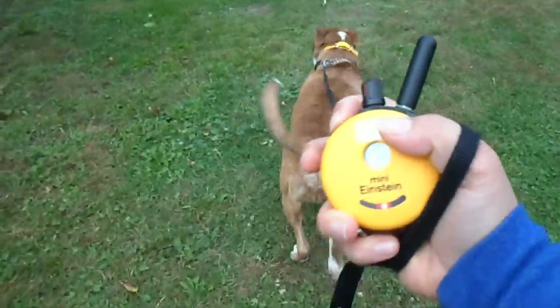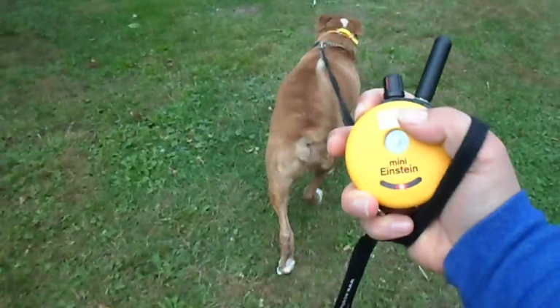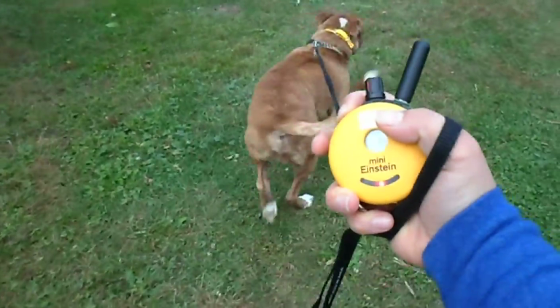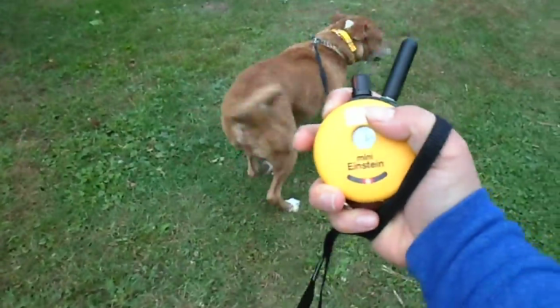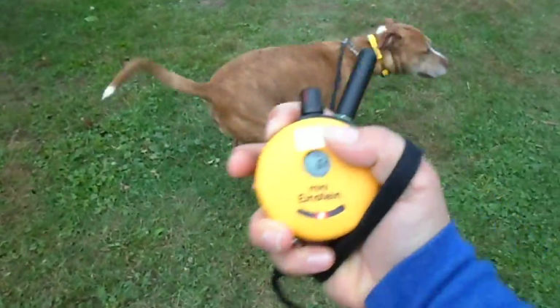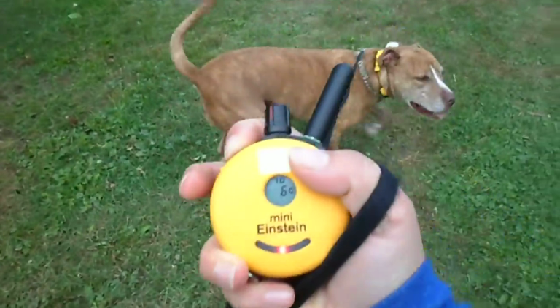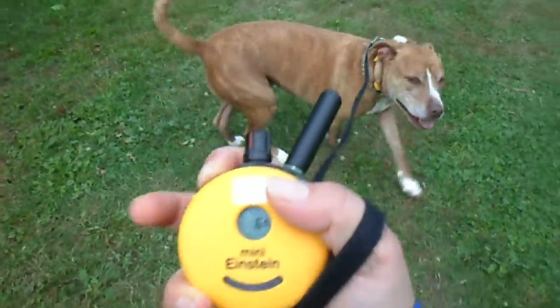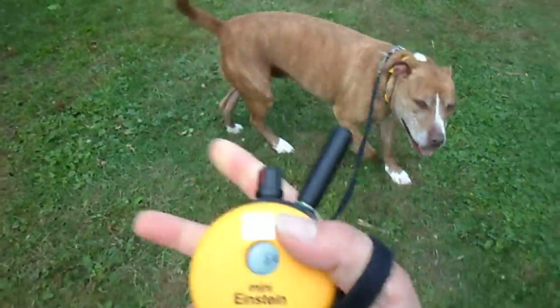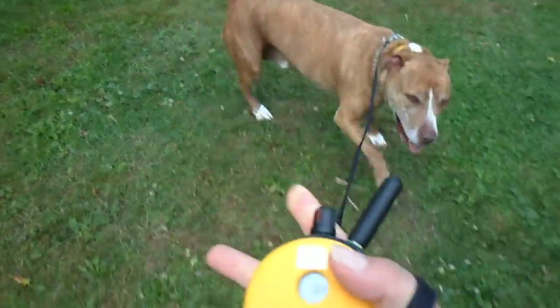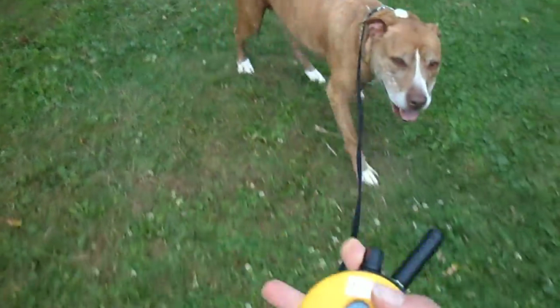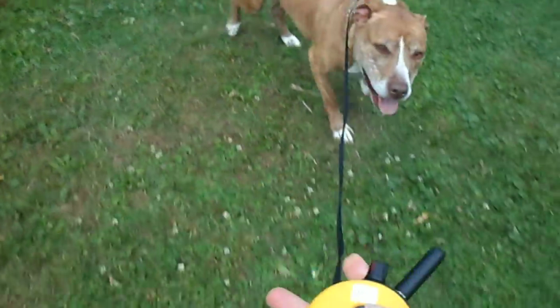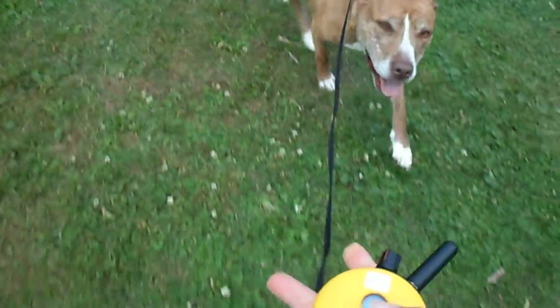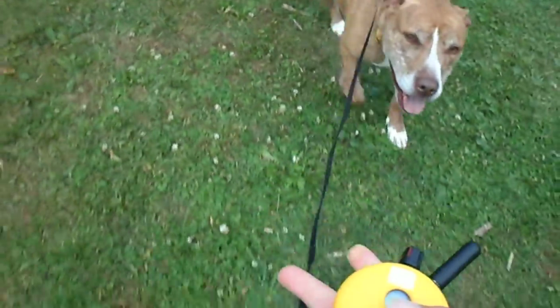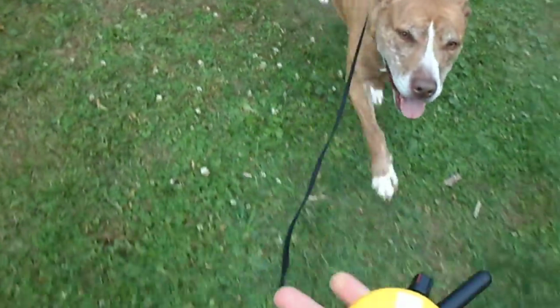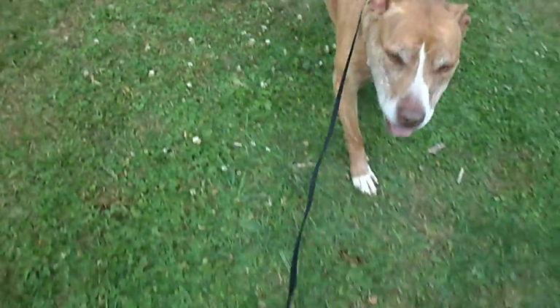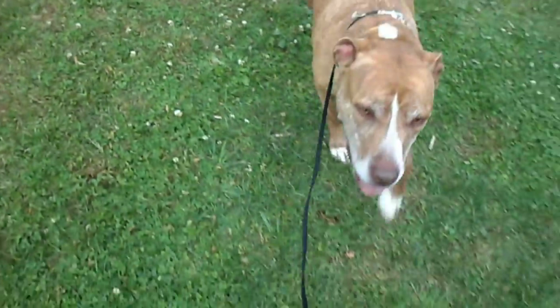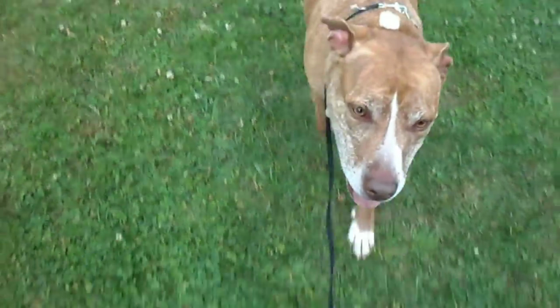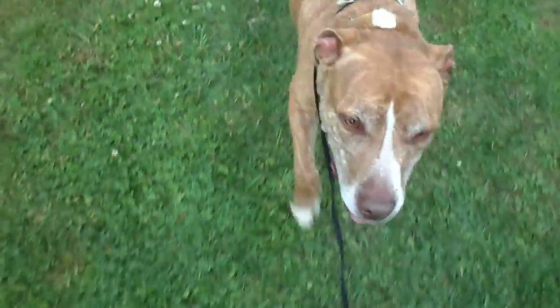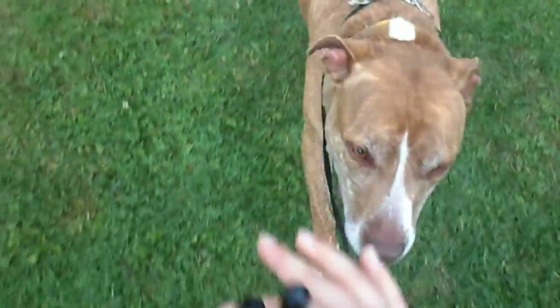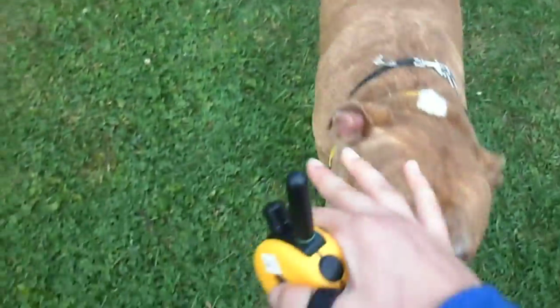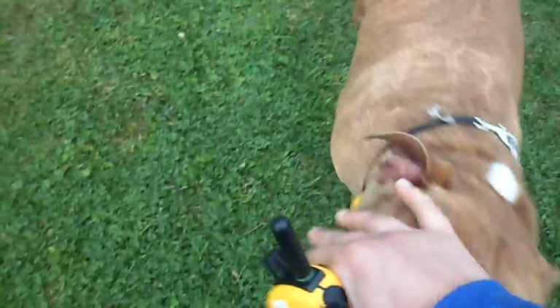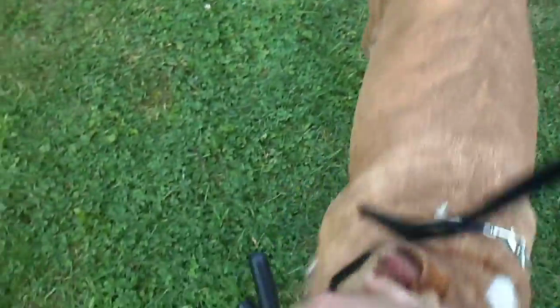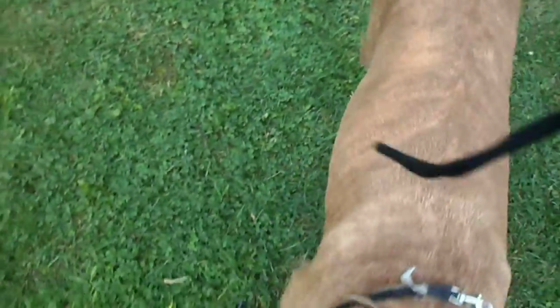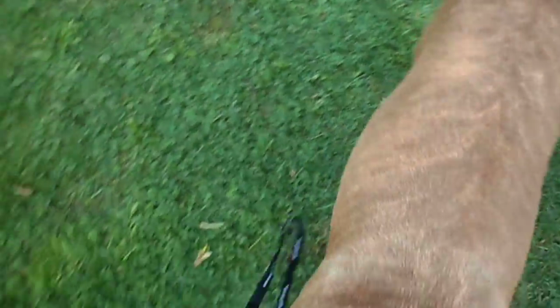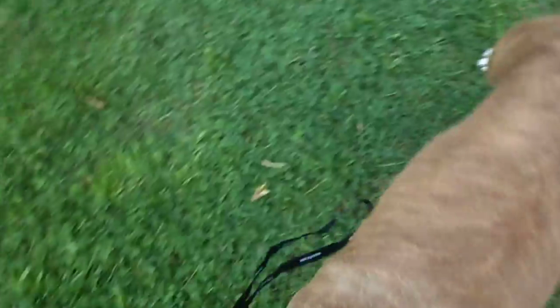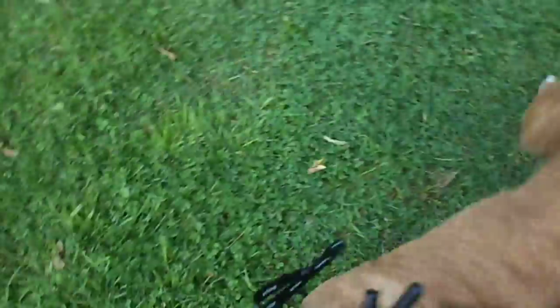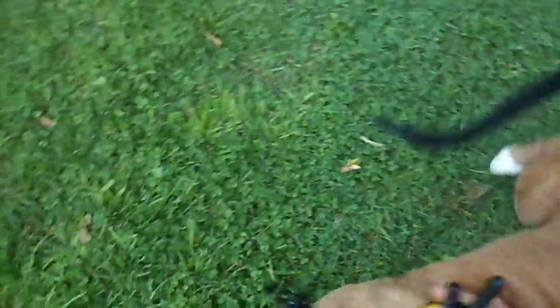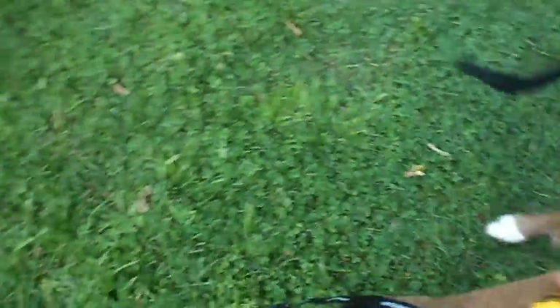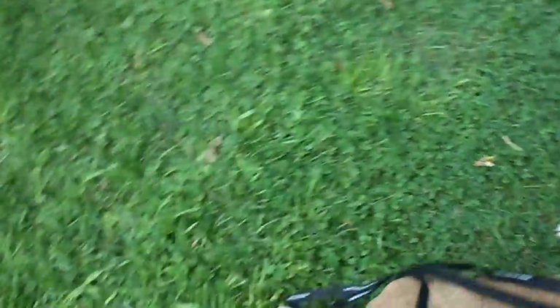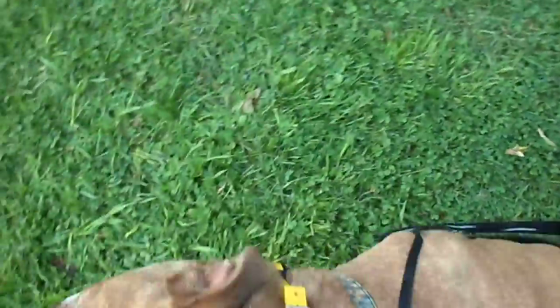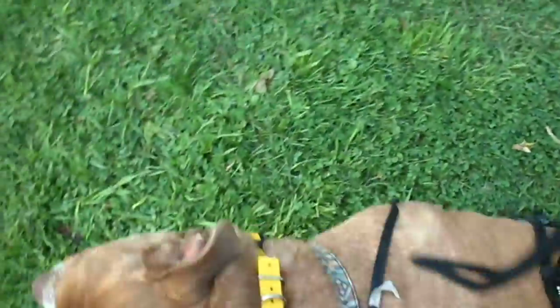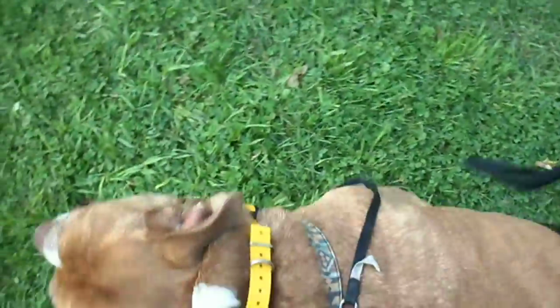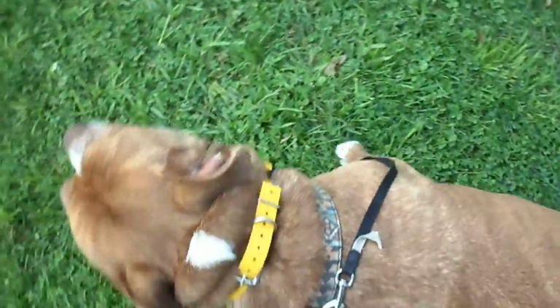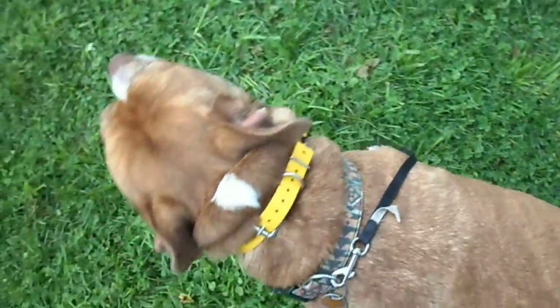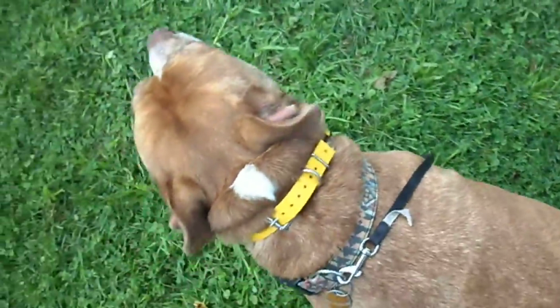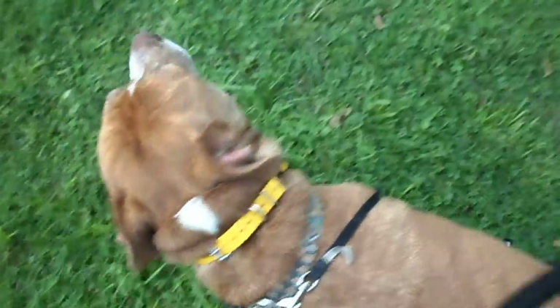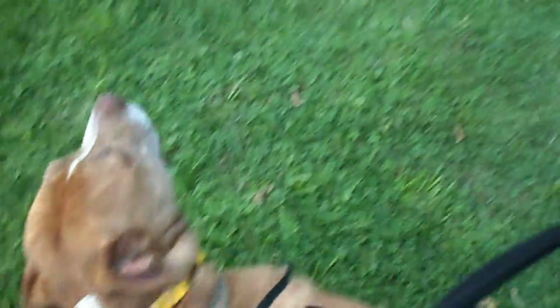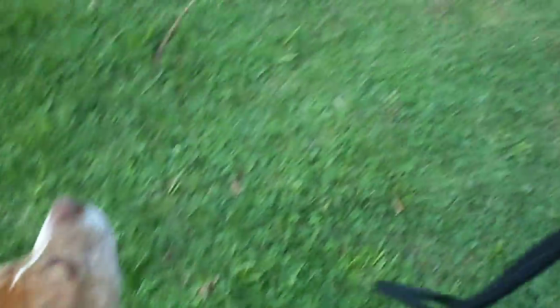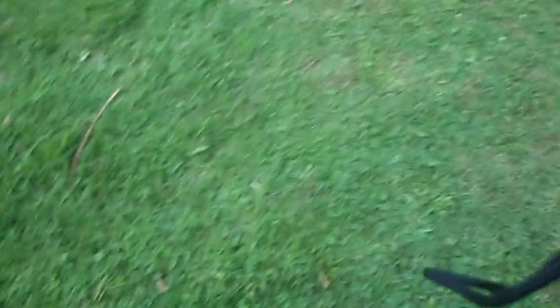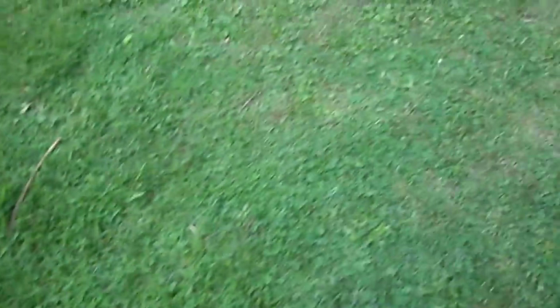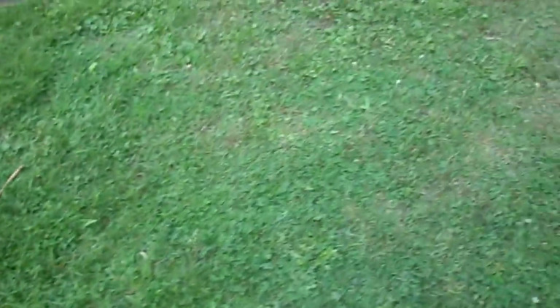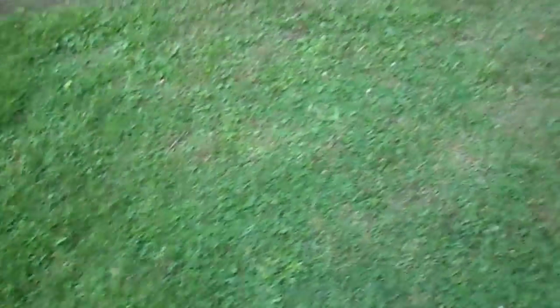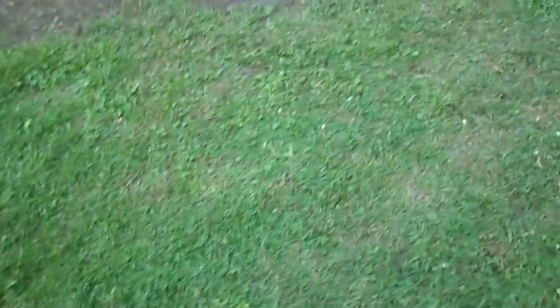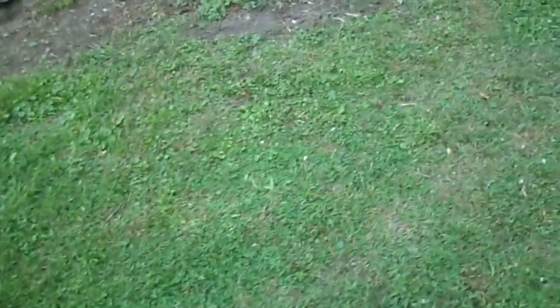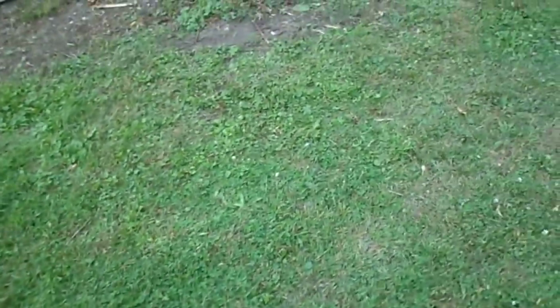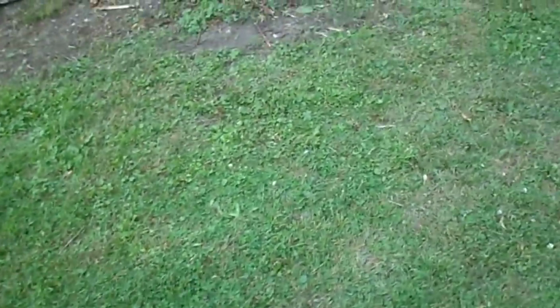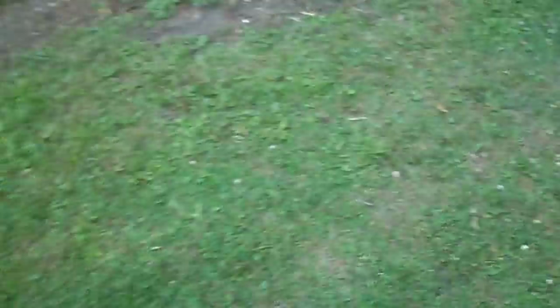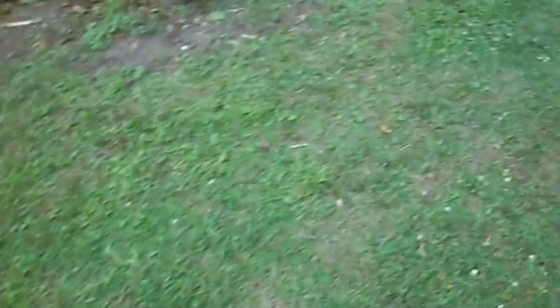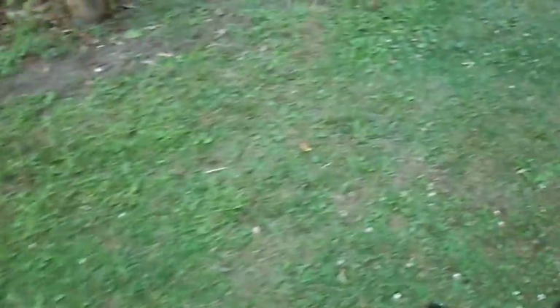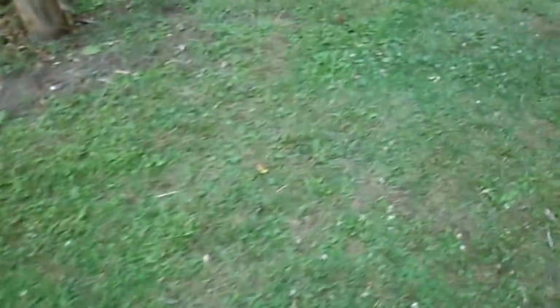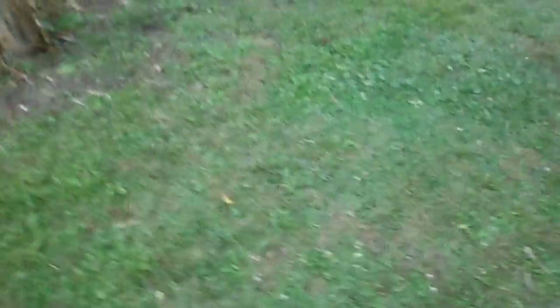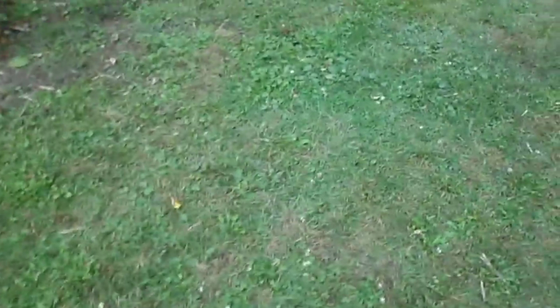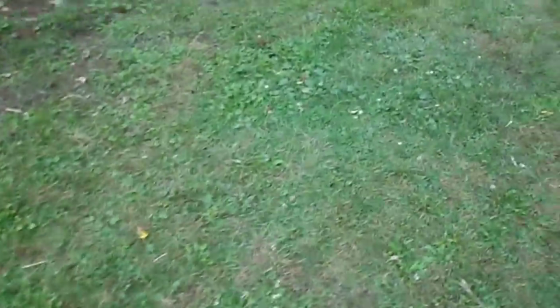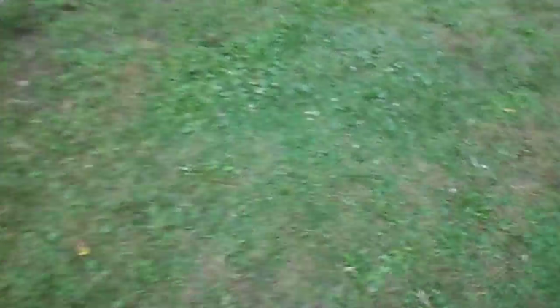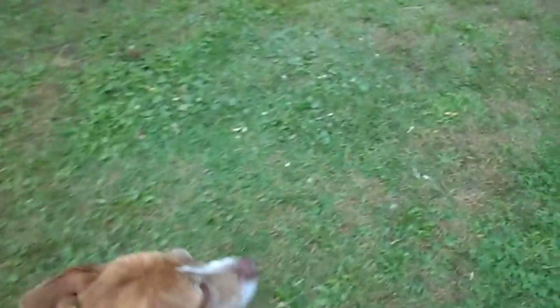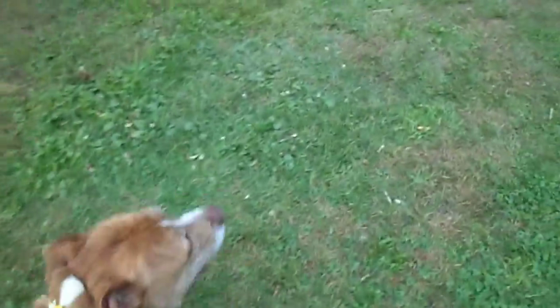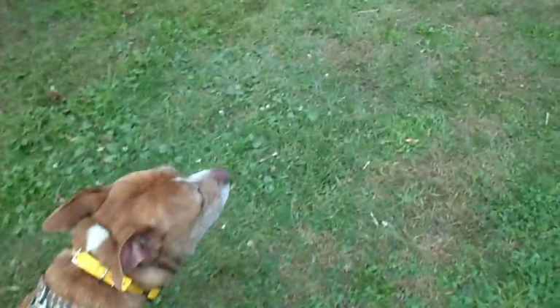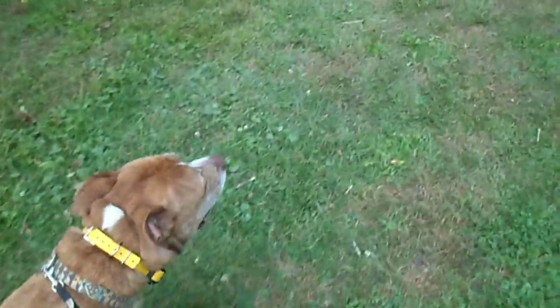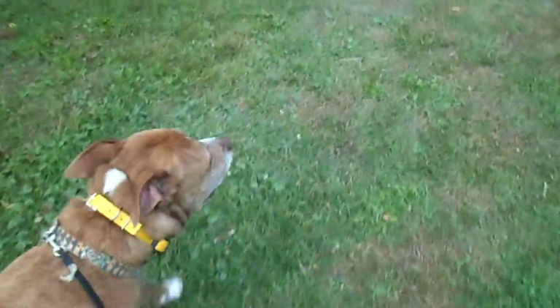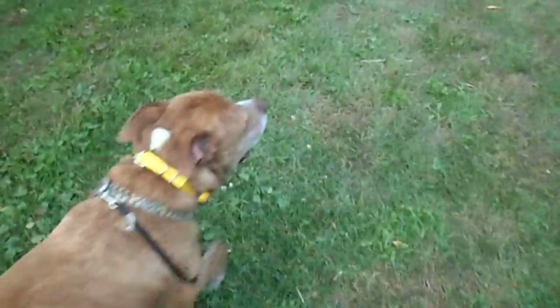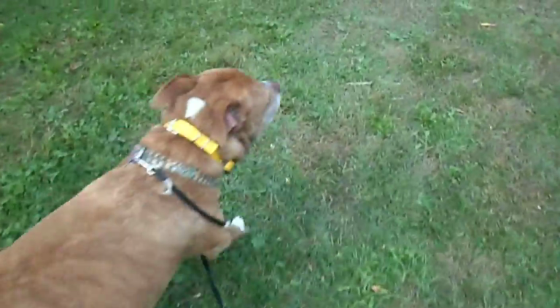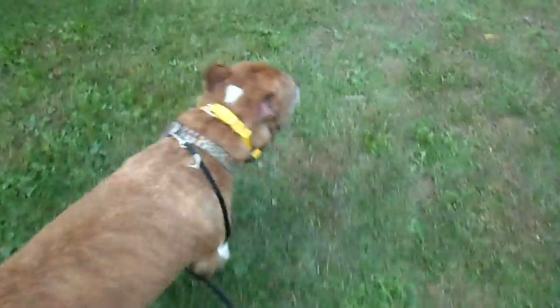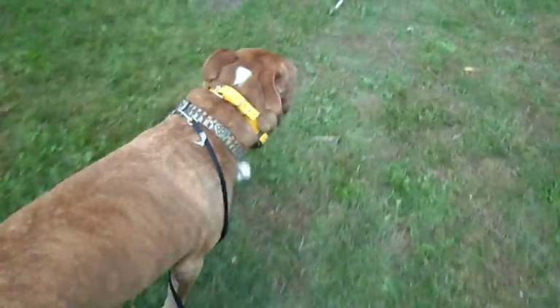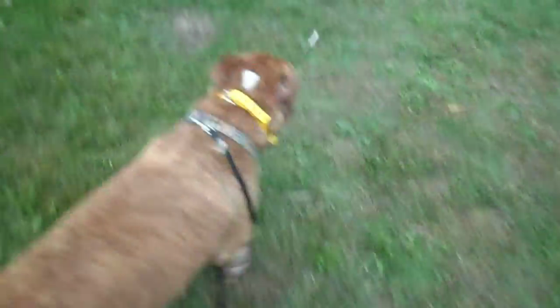Jesse. Here. Good. Good job, buddy. Let's go. As soon as he turns toward me, I'm going to let that pressure off.